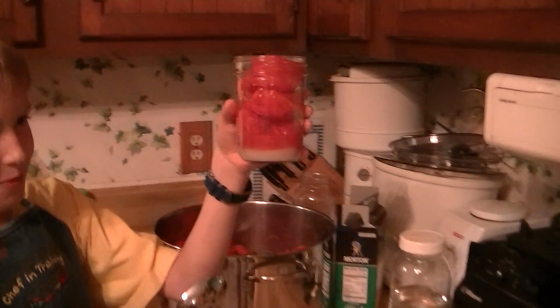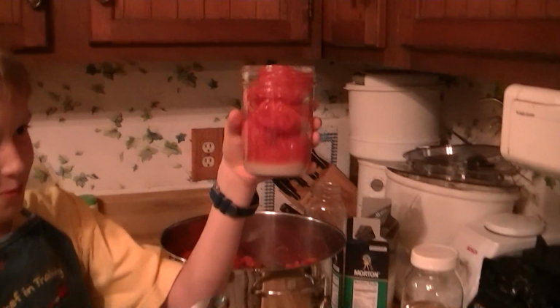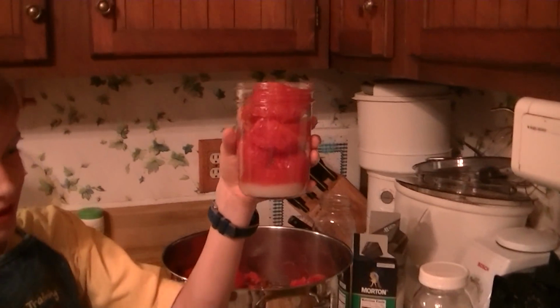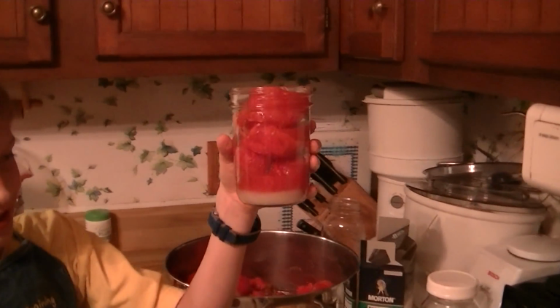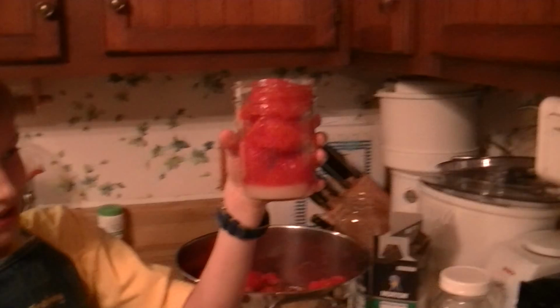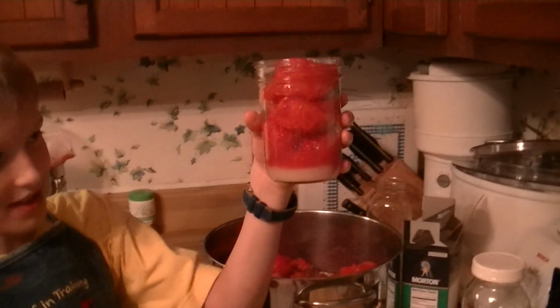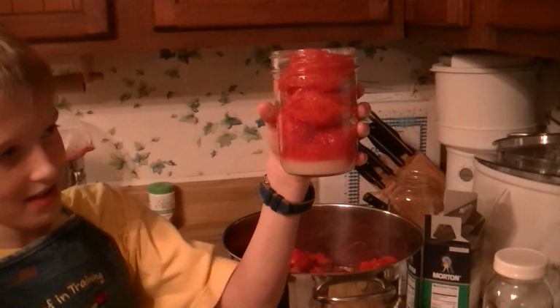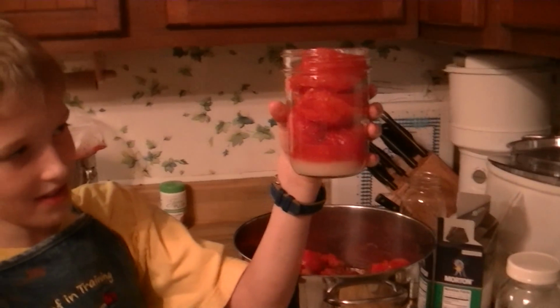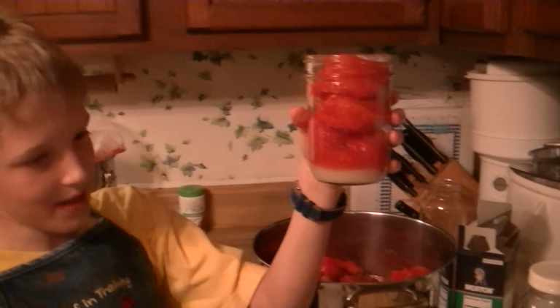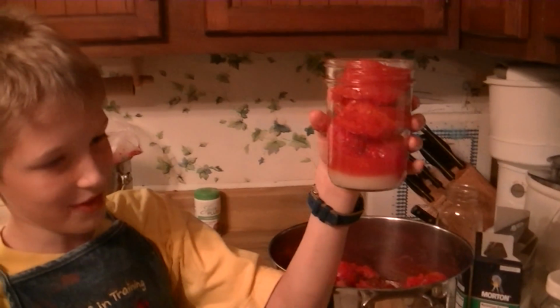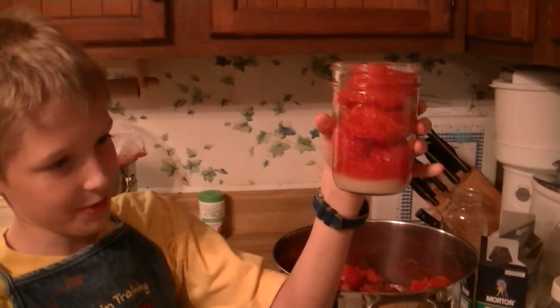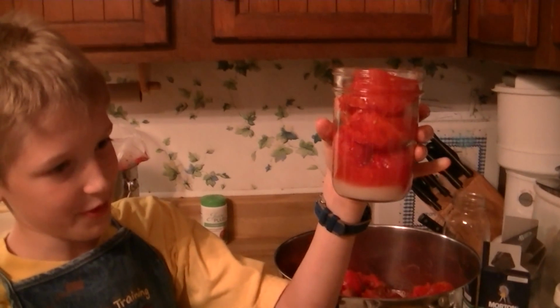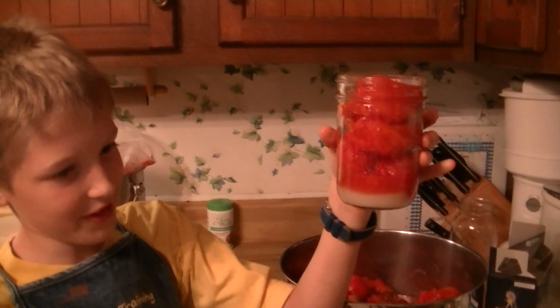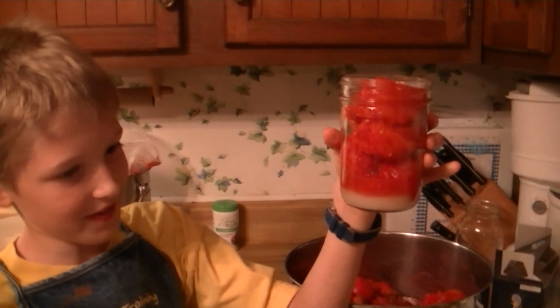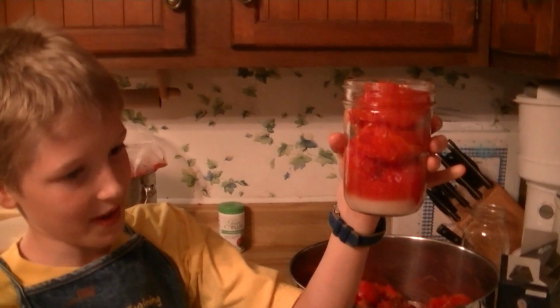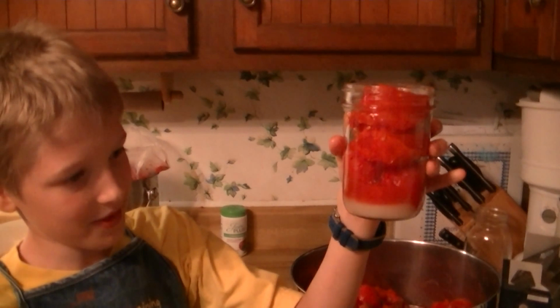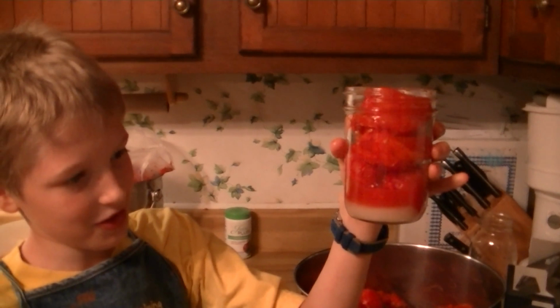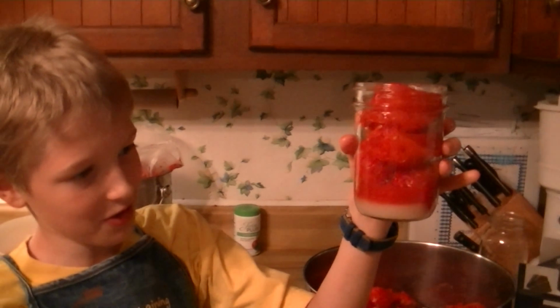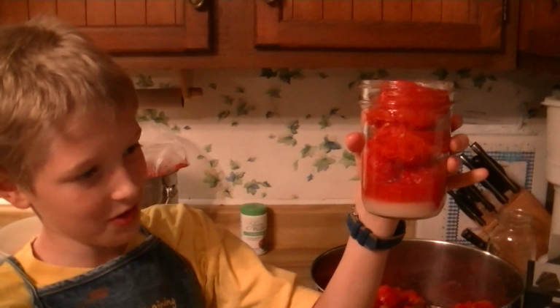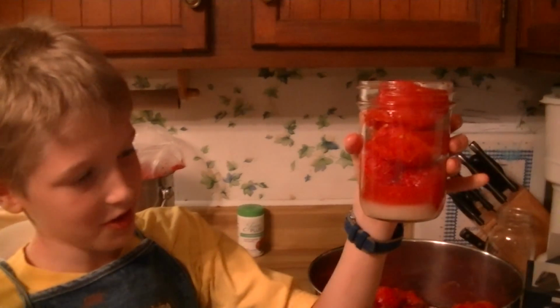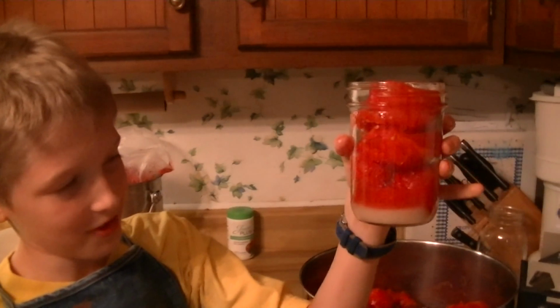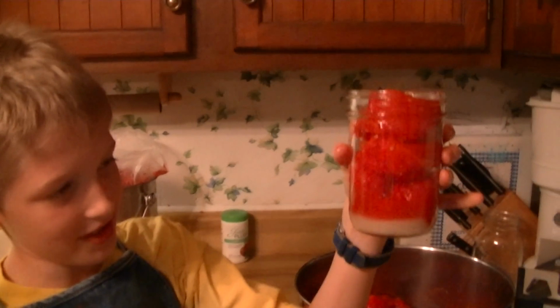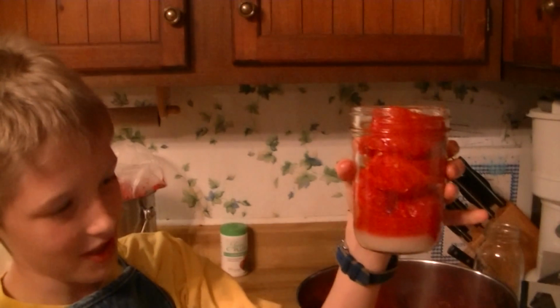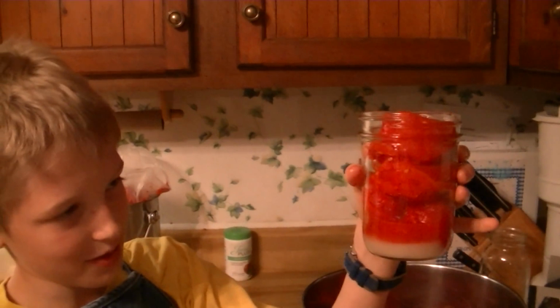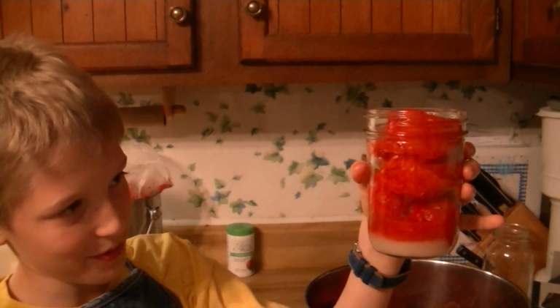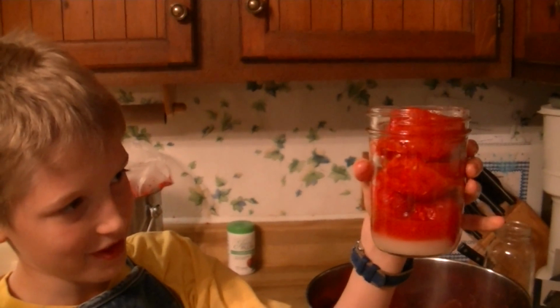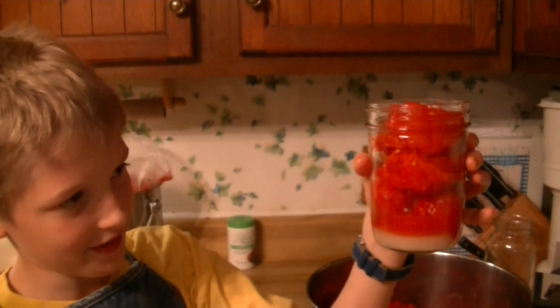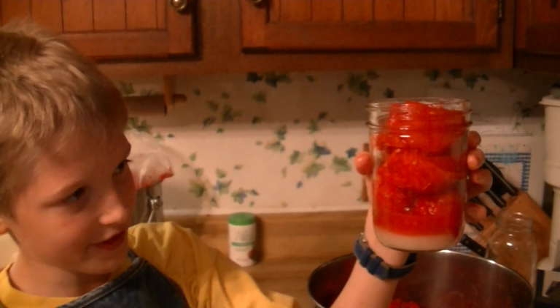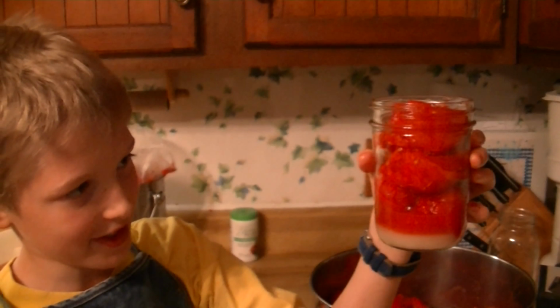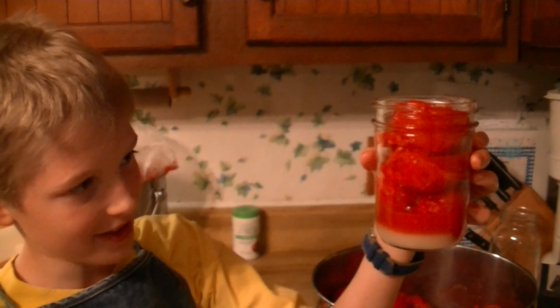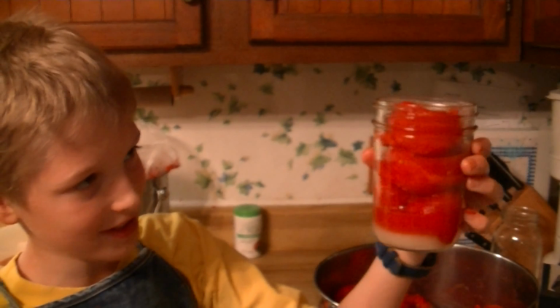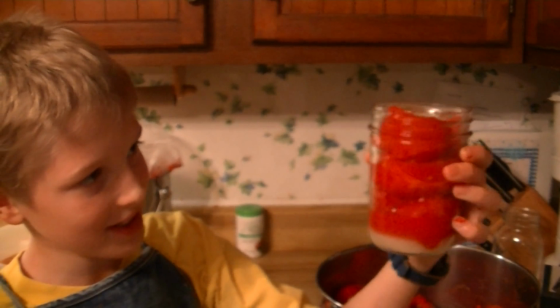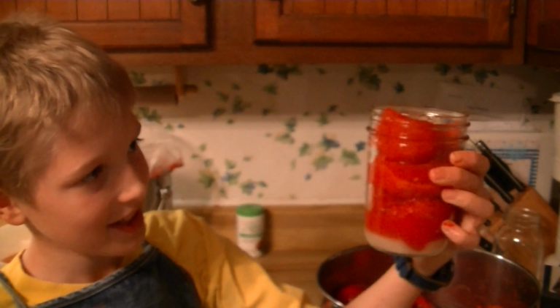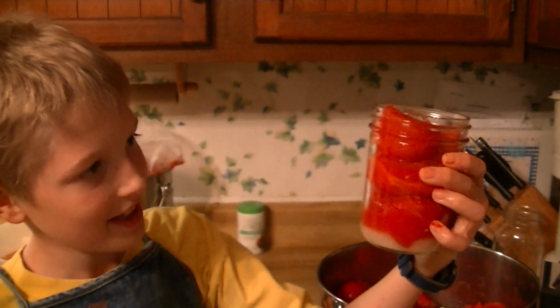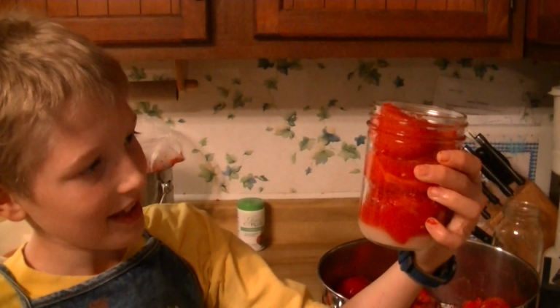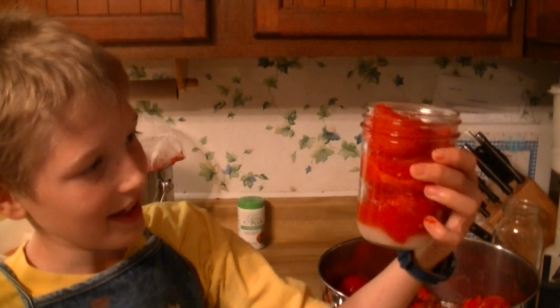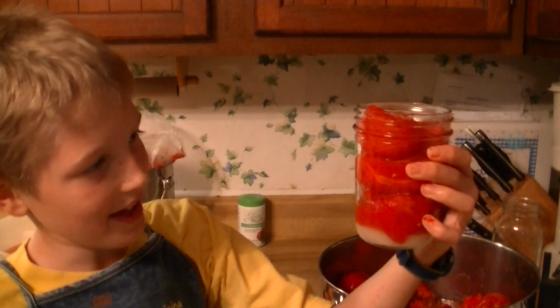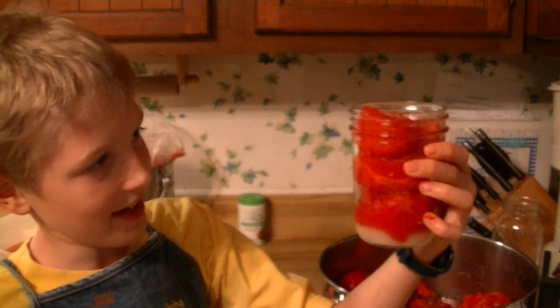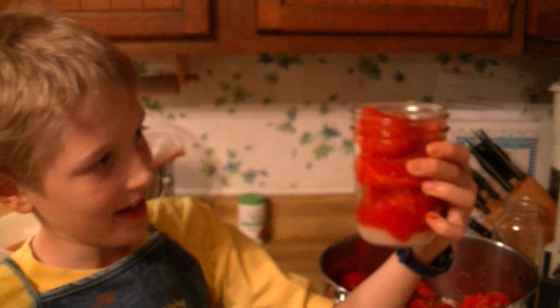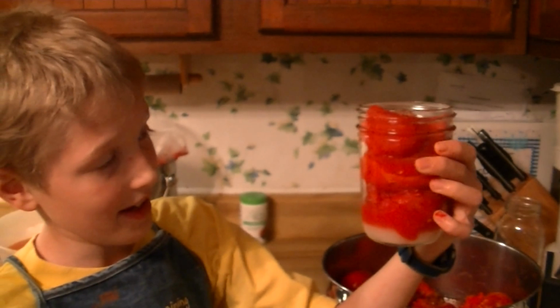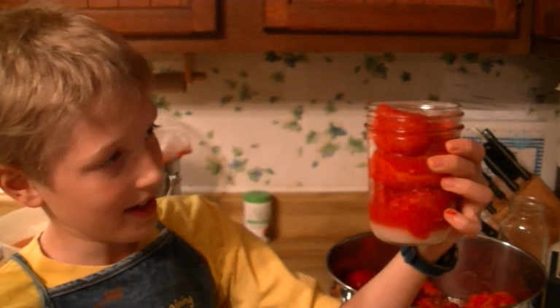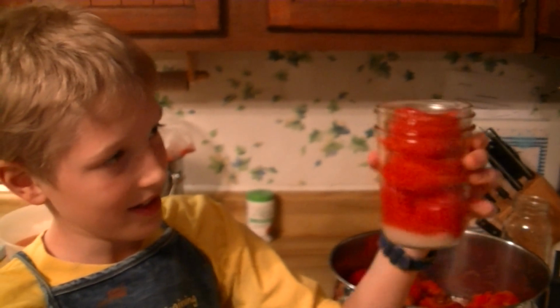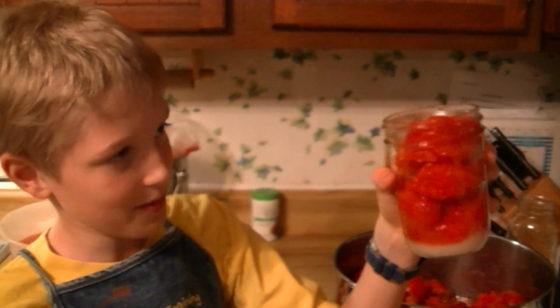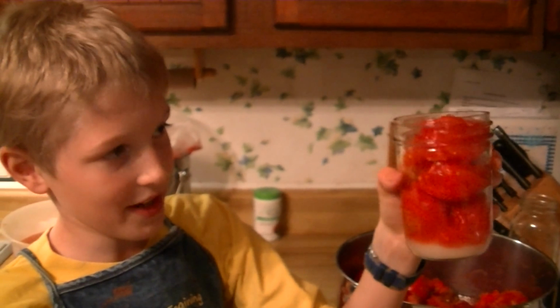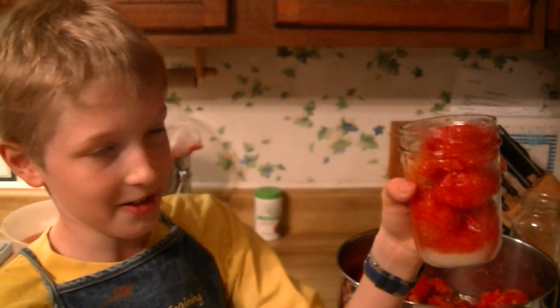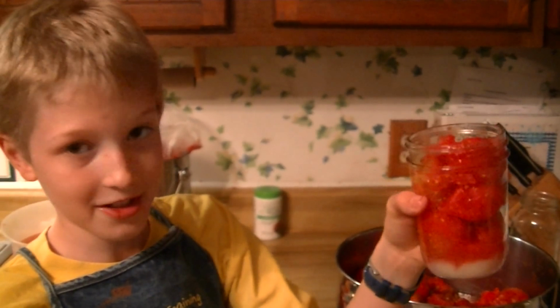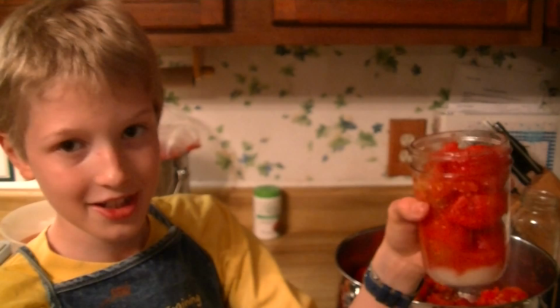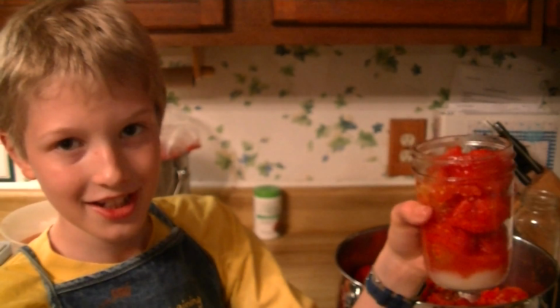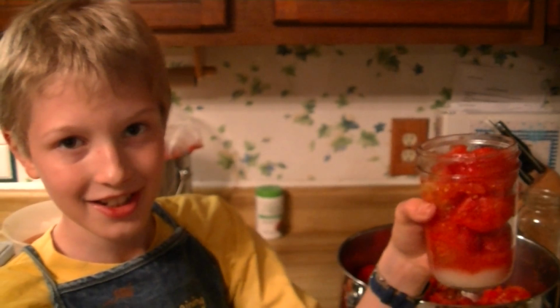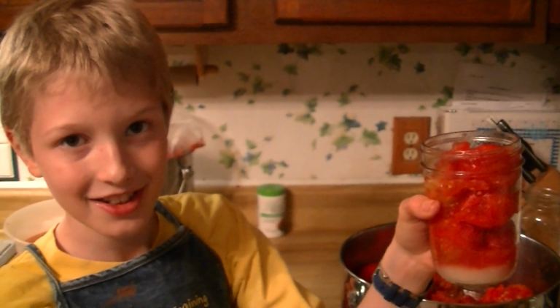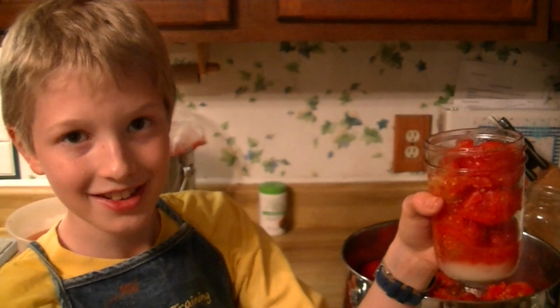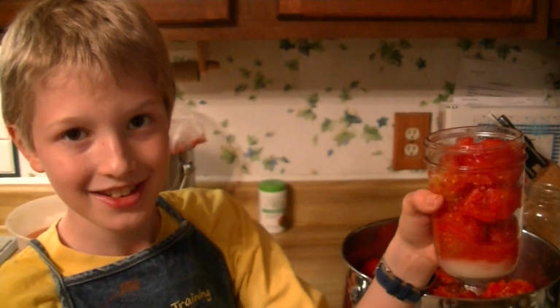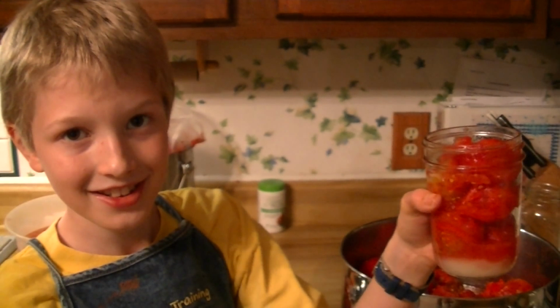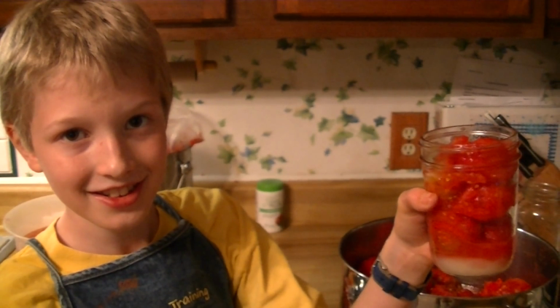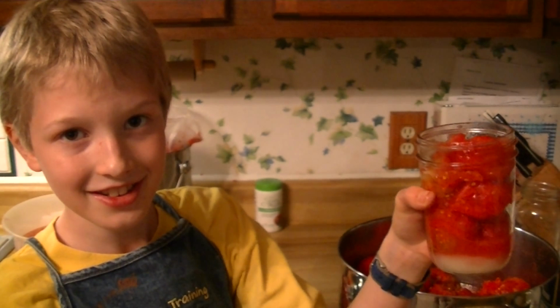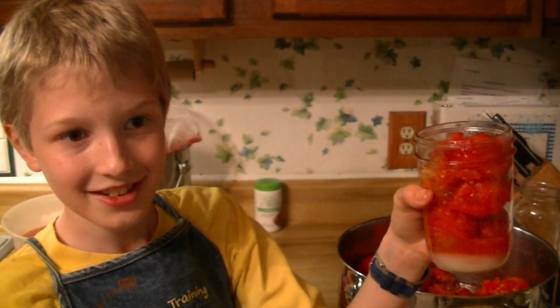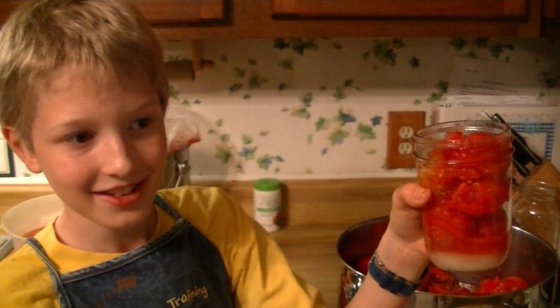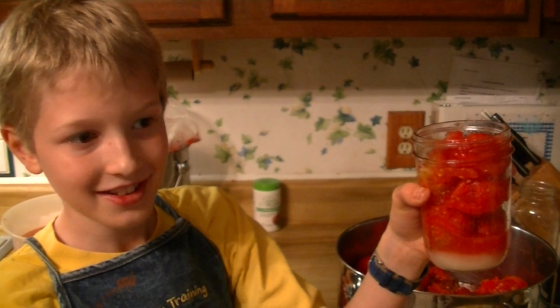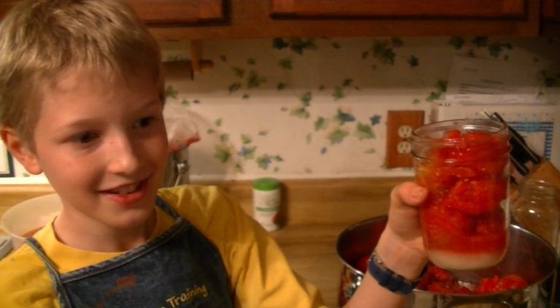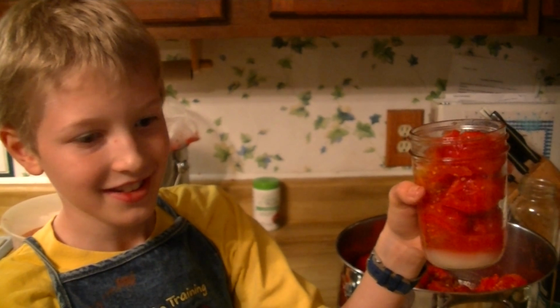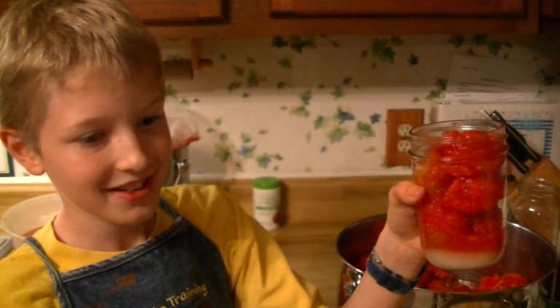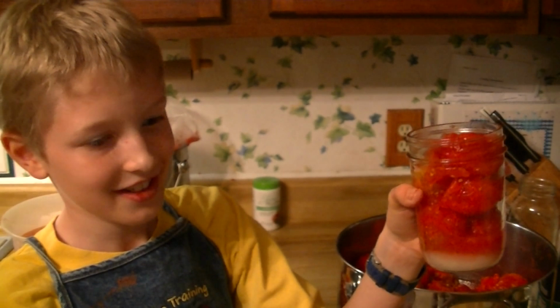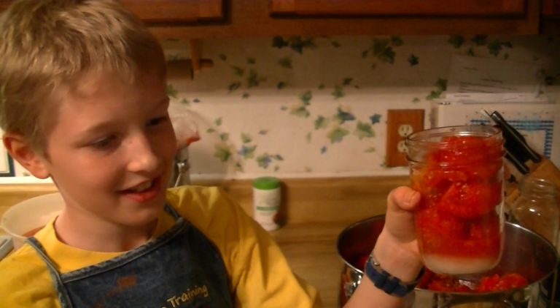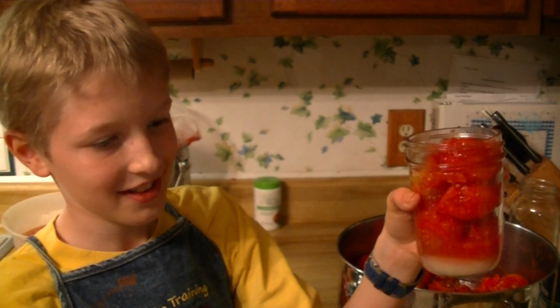Good job. One tablespoon of lemon juice, one teaspoon of salt, and tomatoes — fresh raw garden tomatoes.